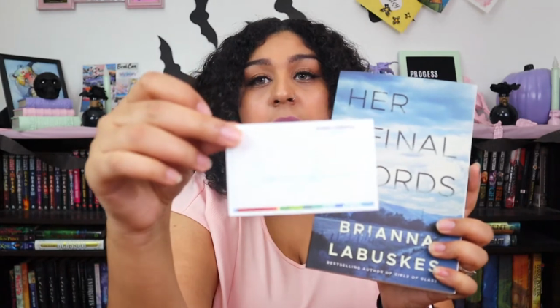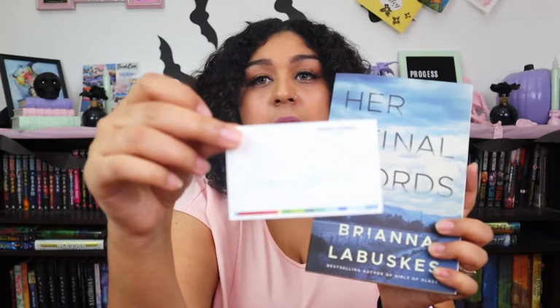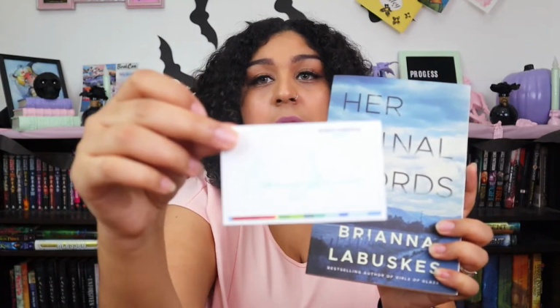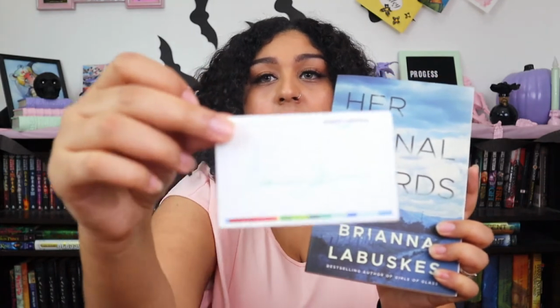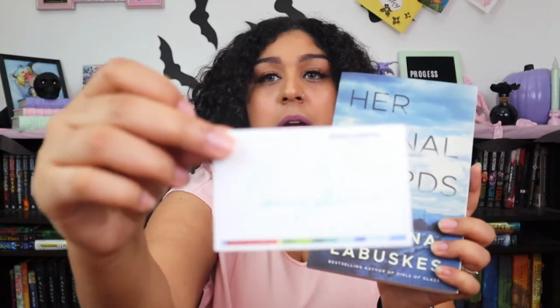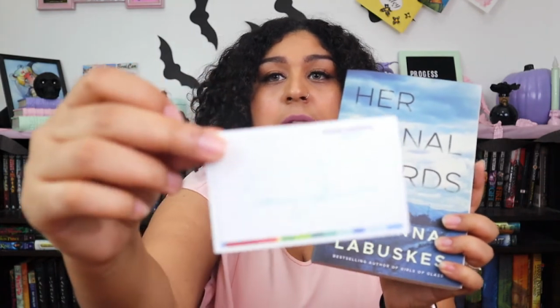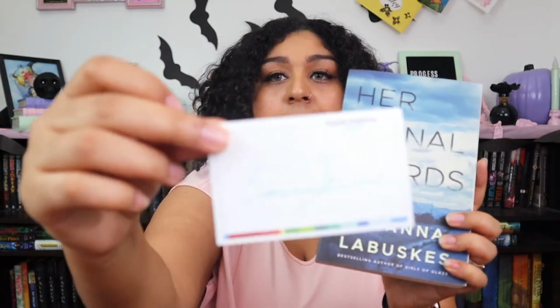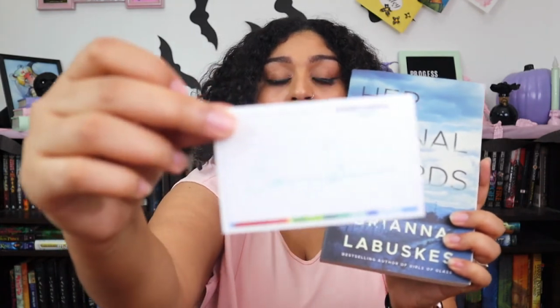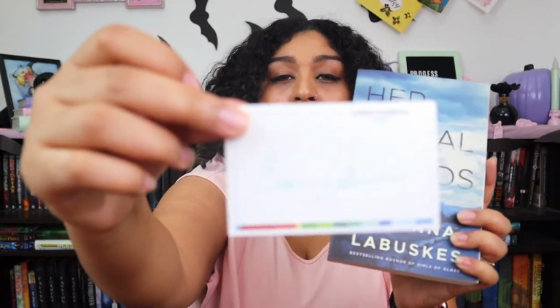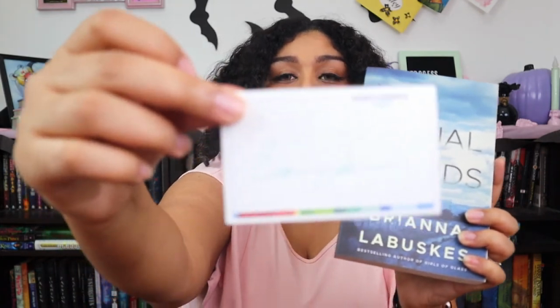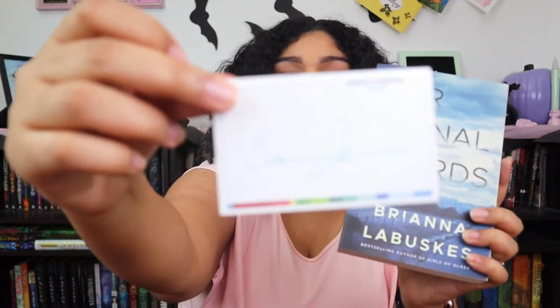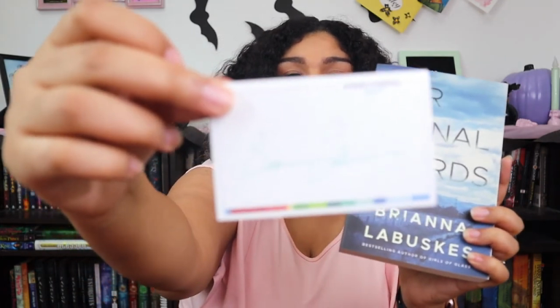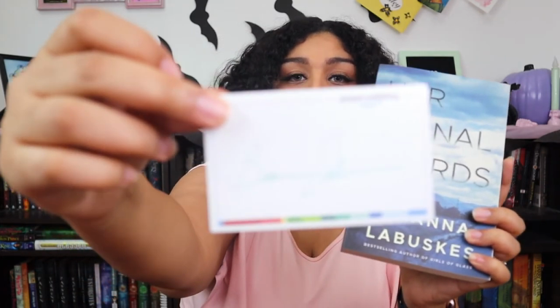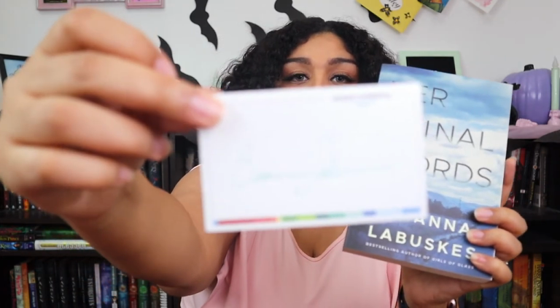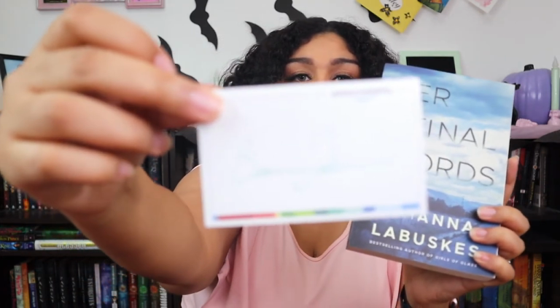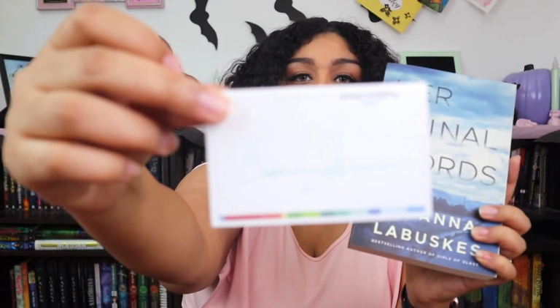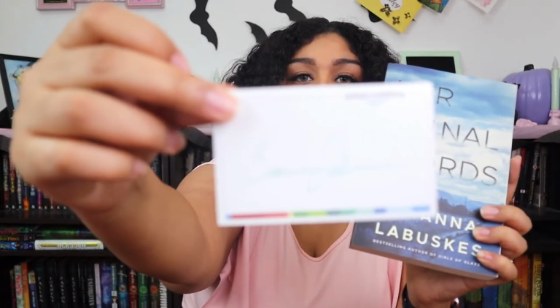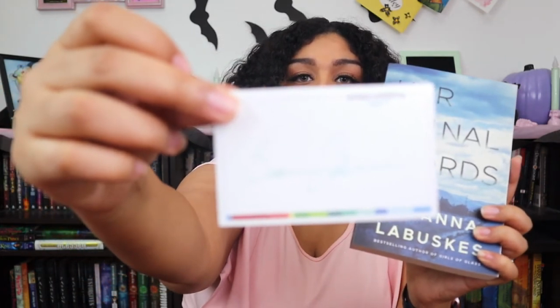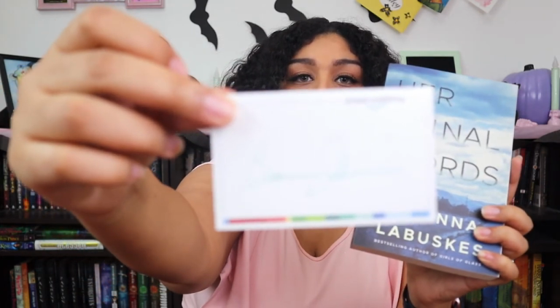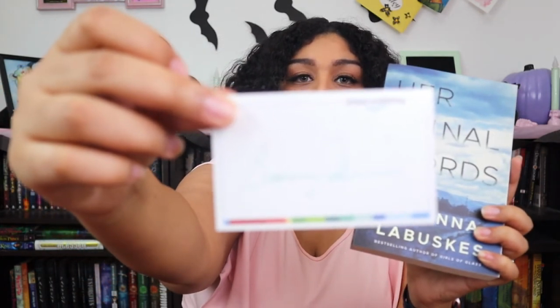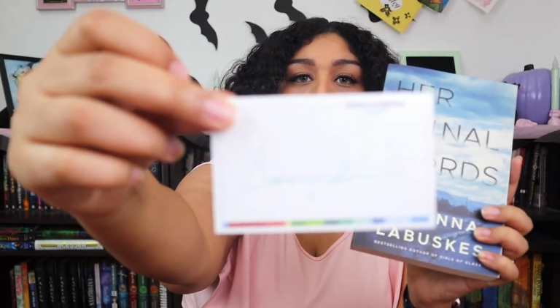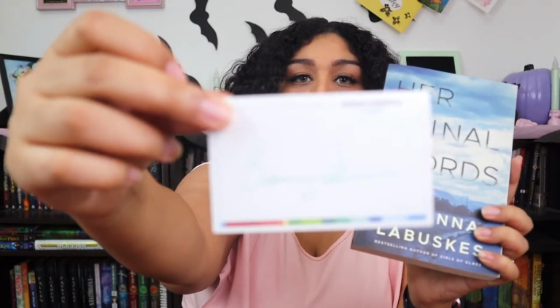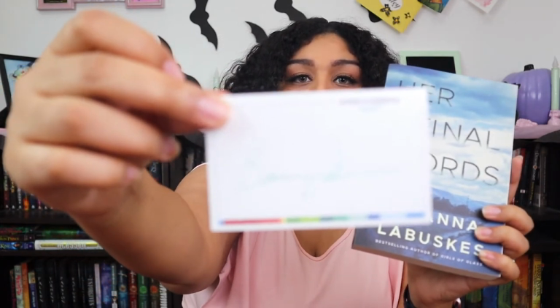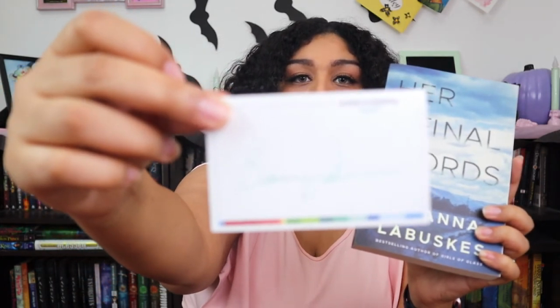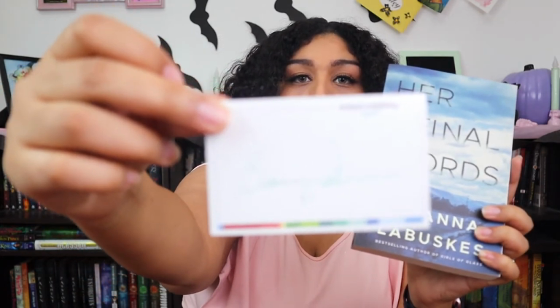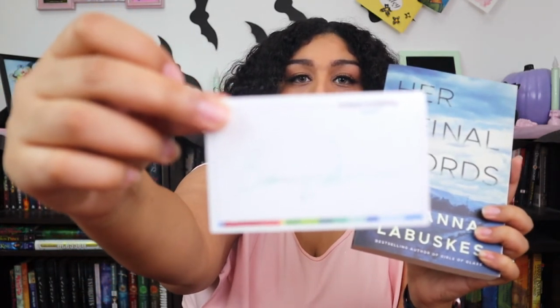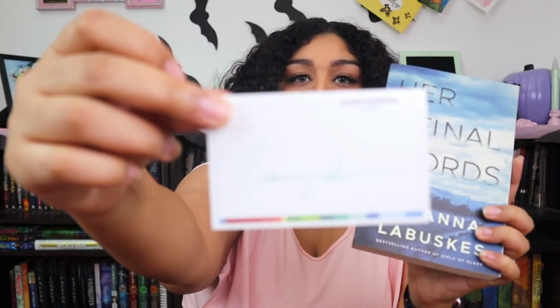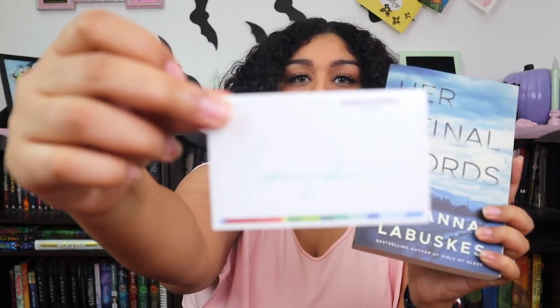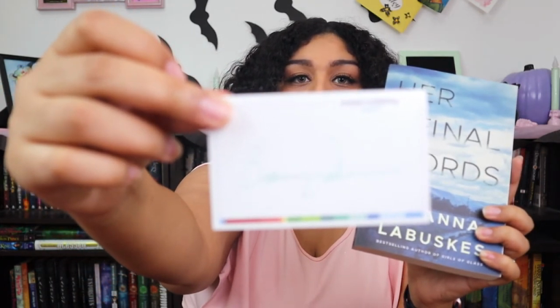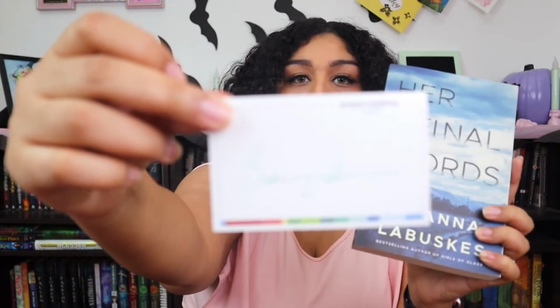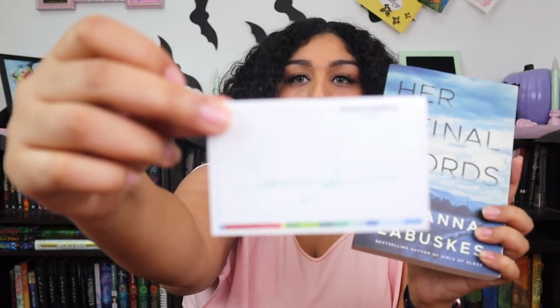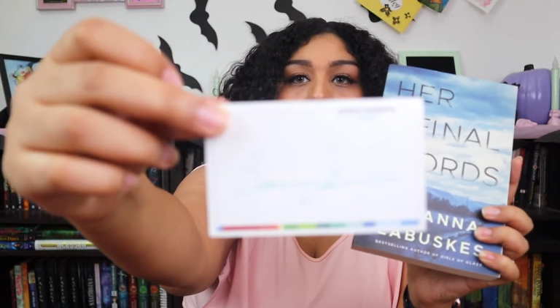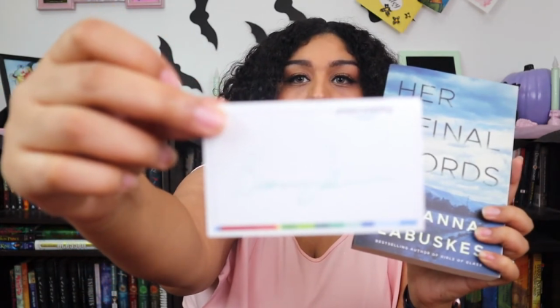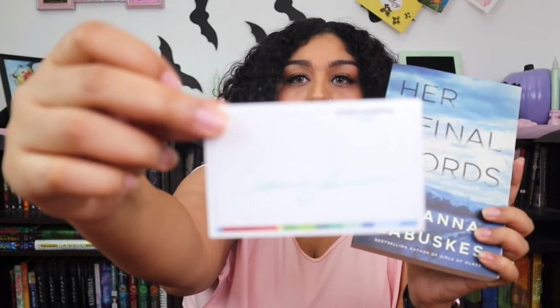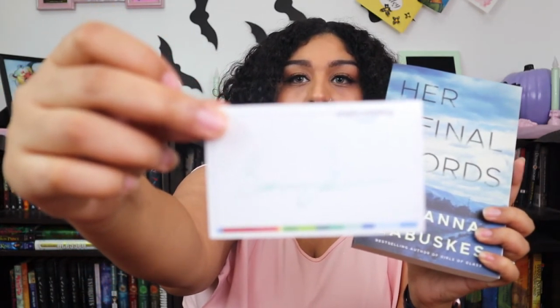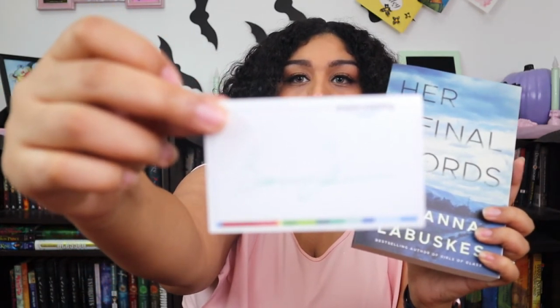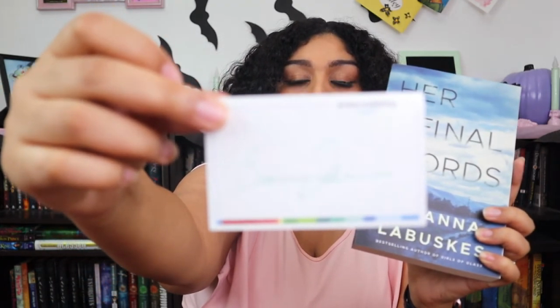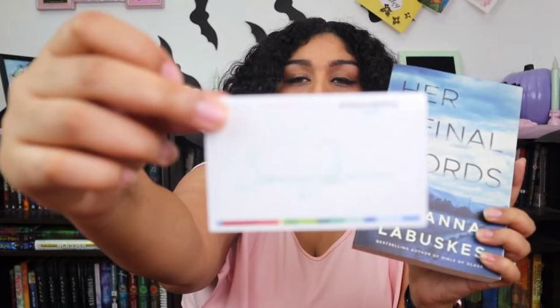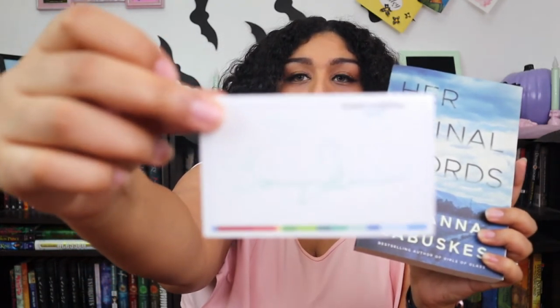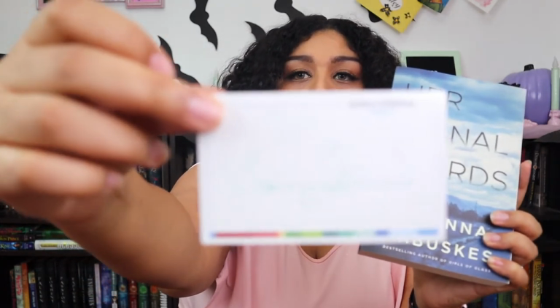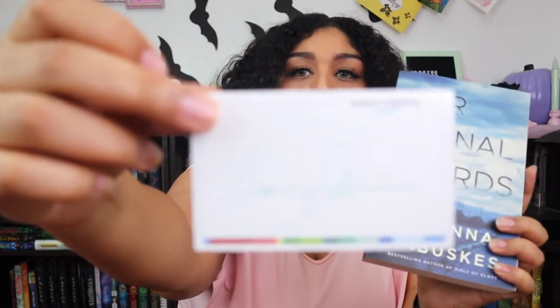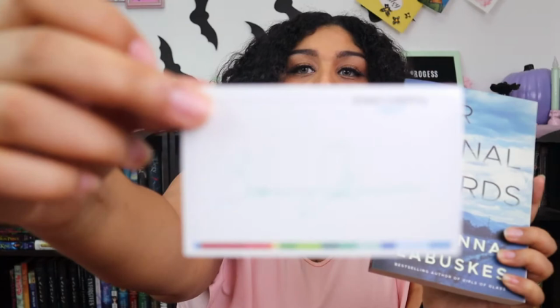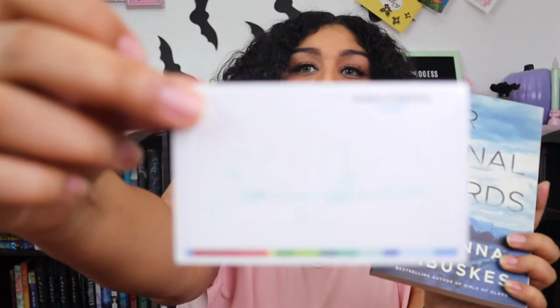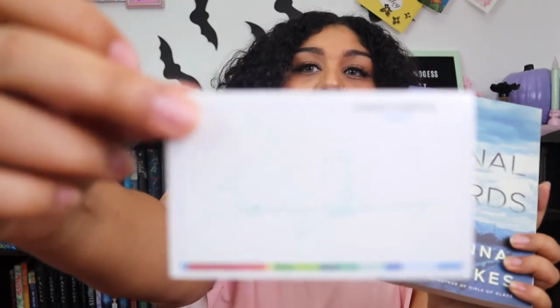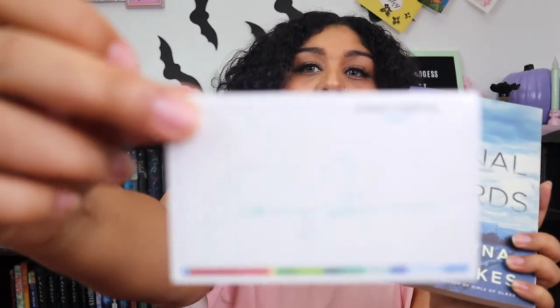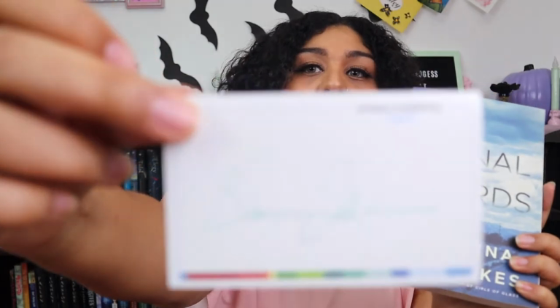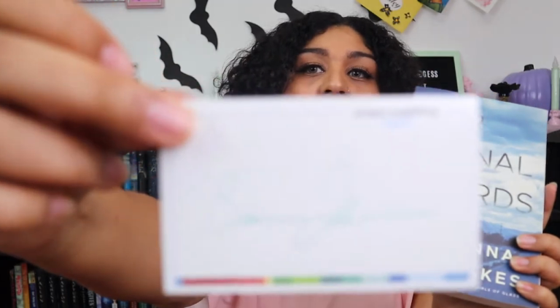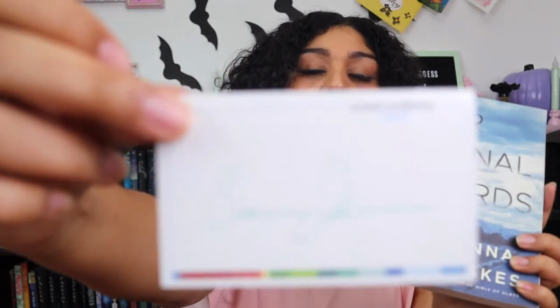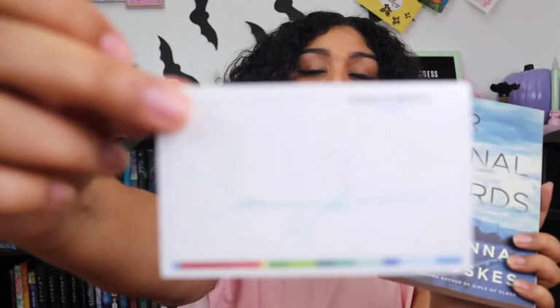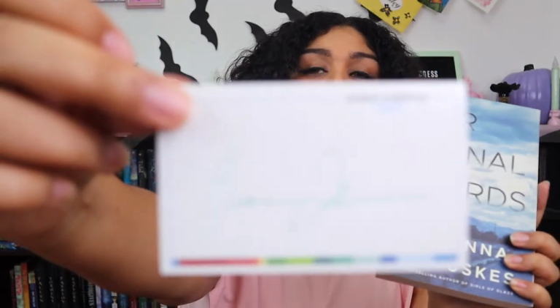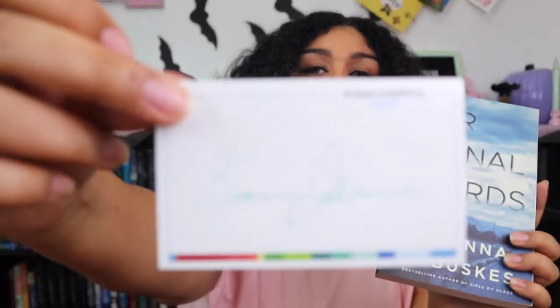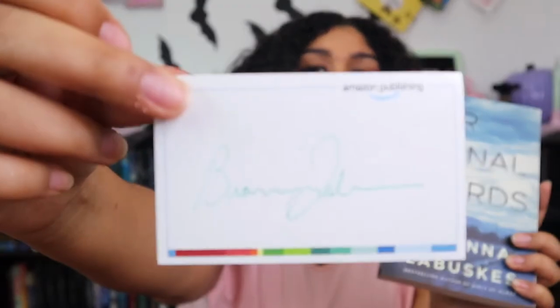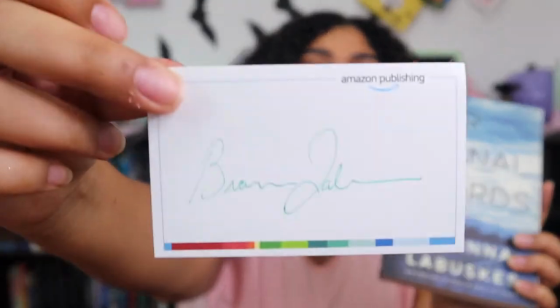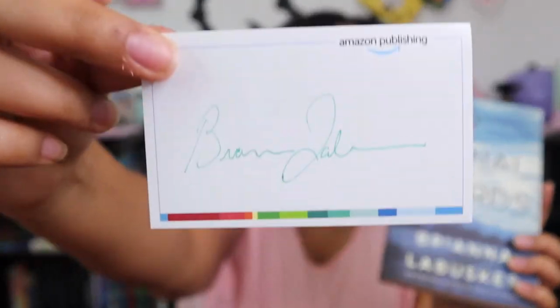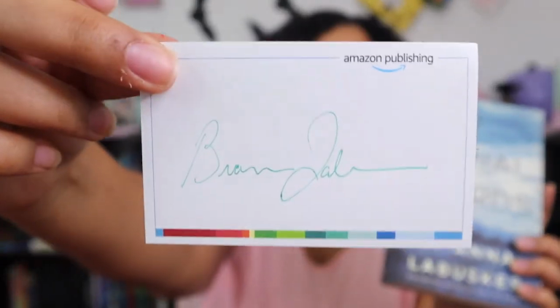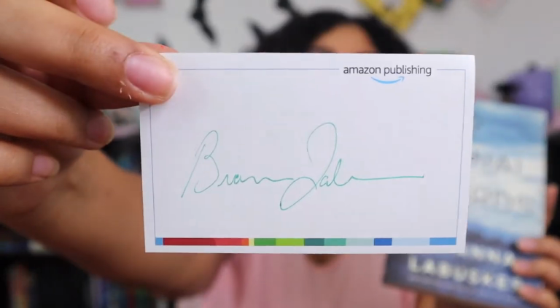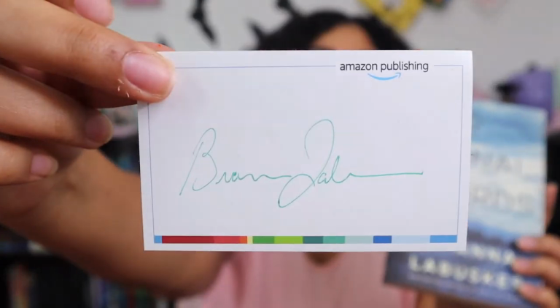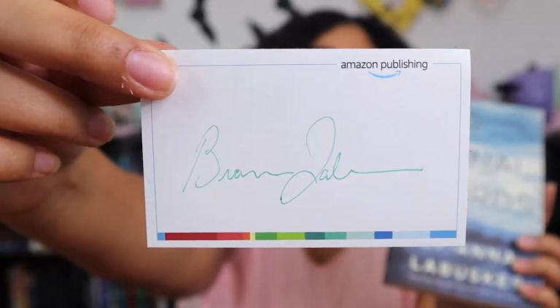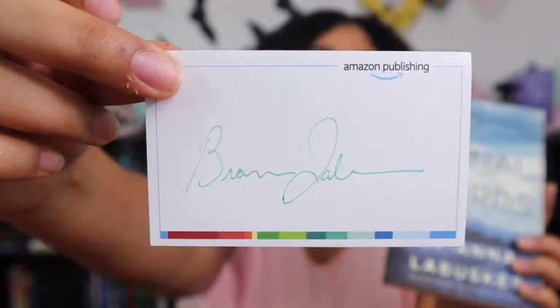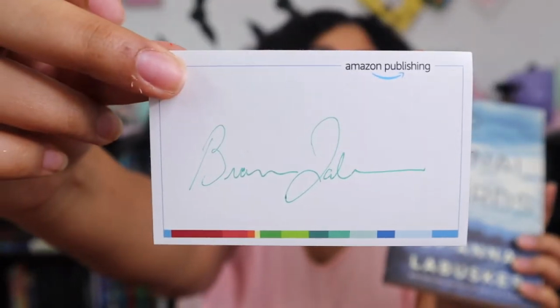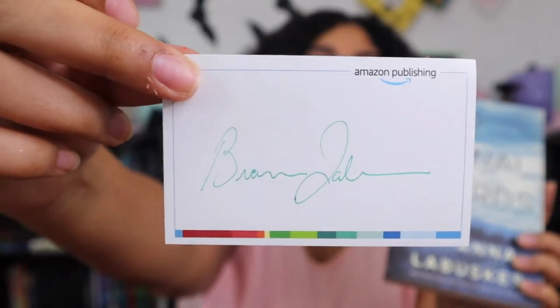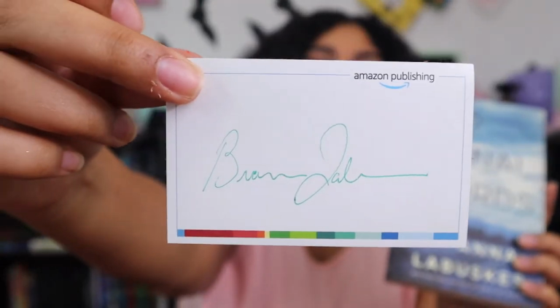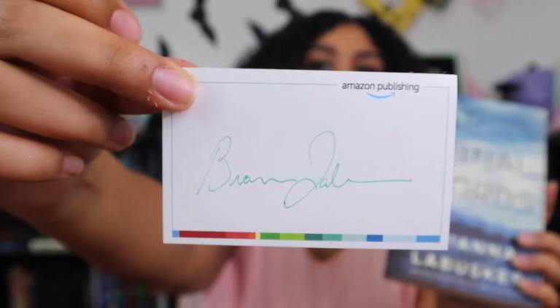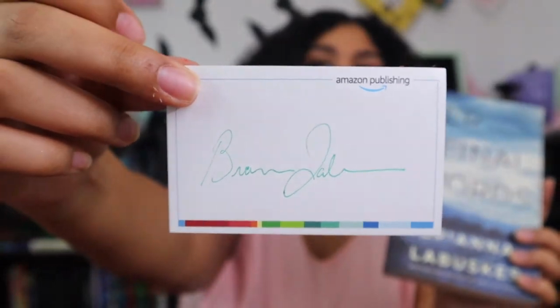Here is her nameplate — and now for the synopsis on the back.